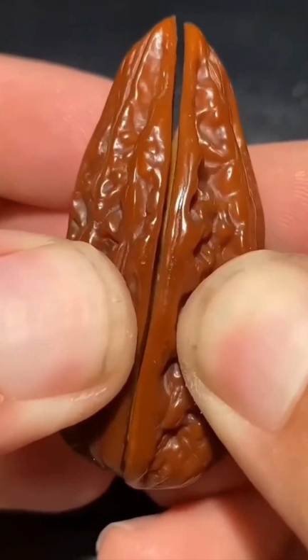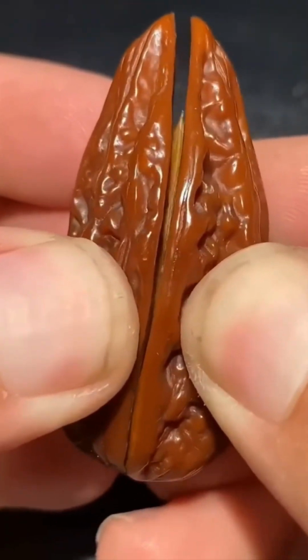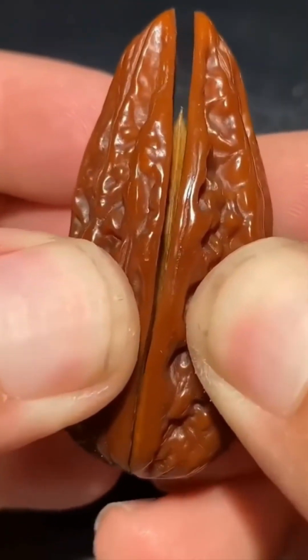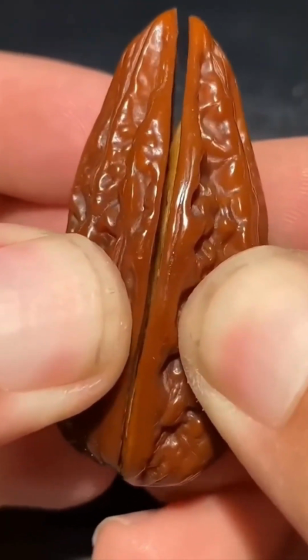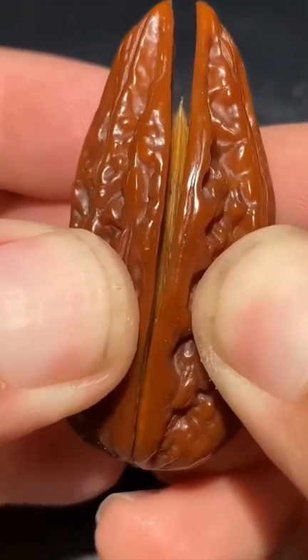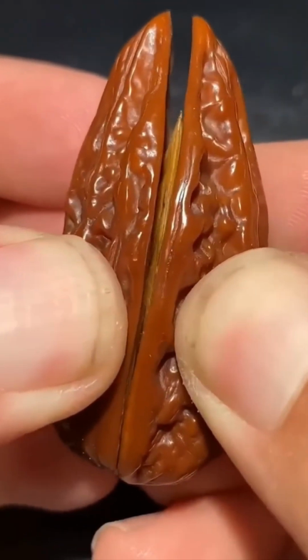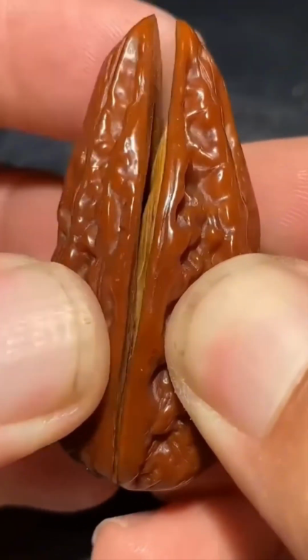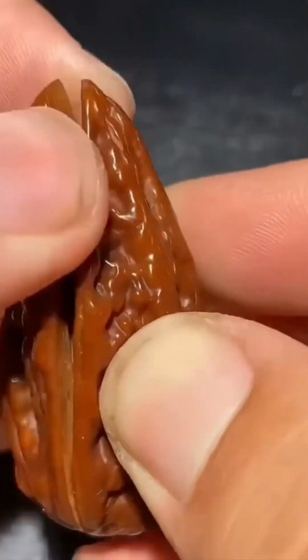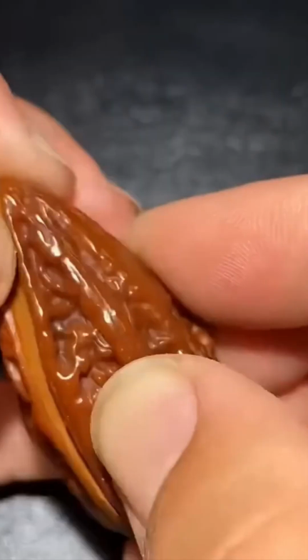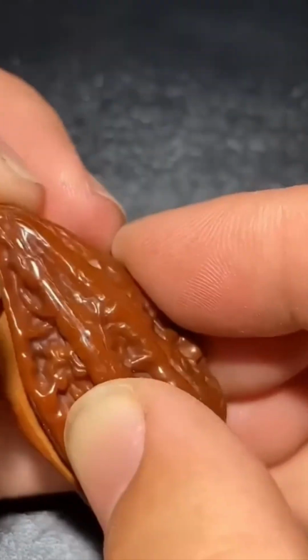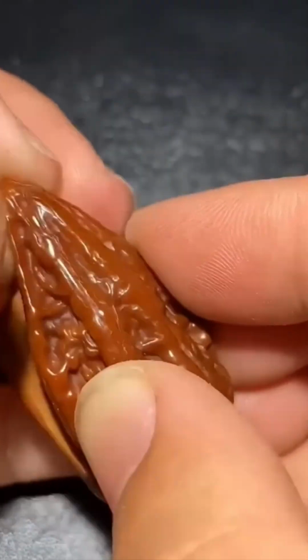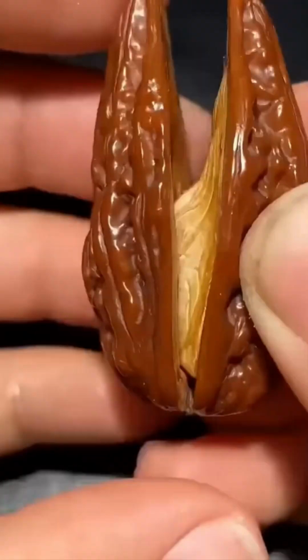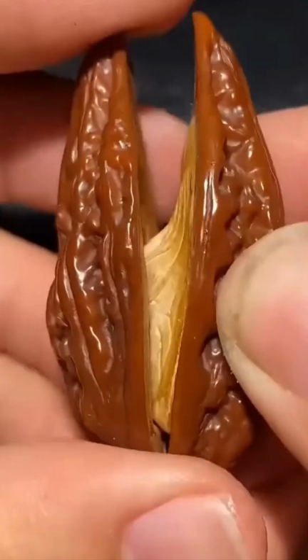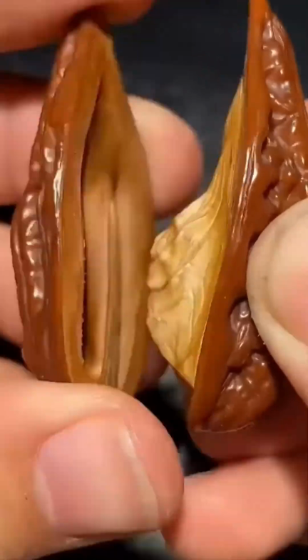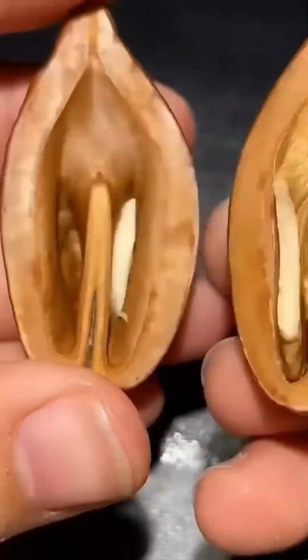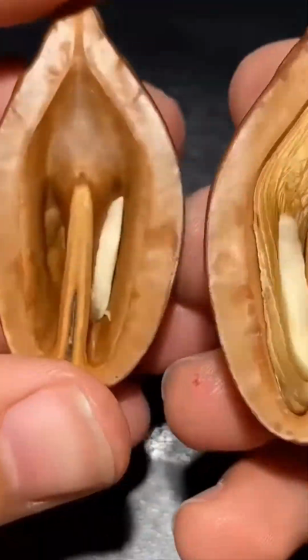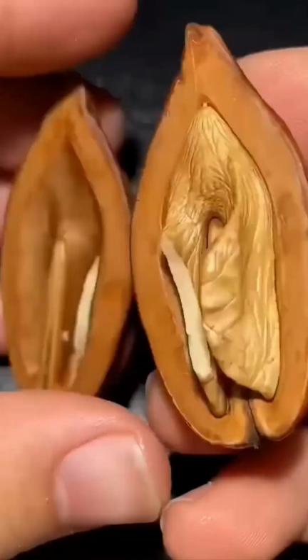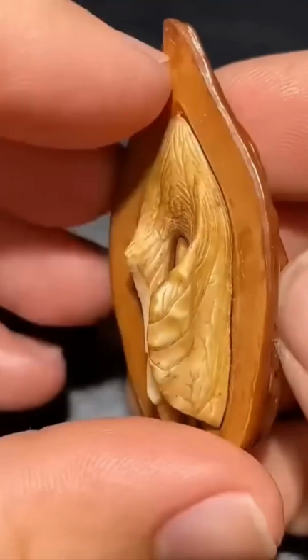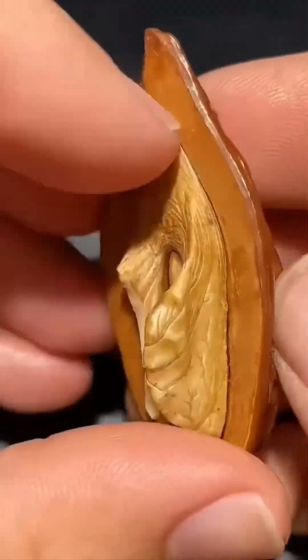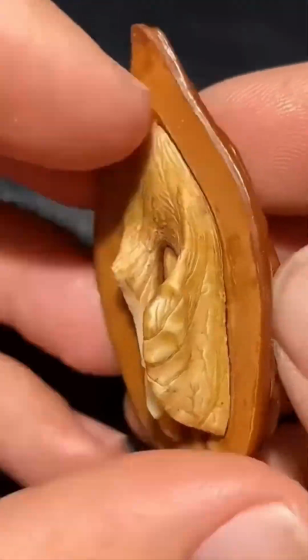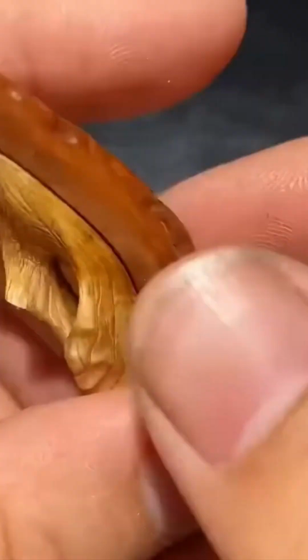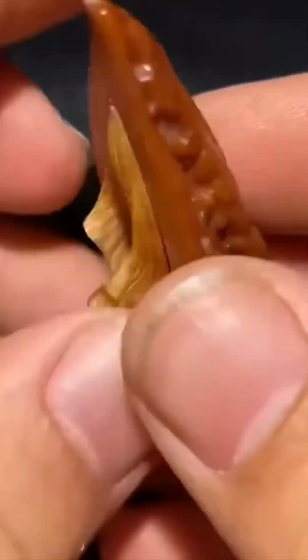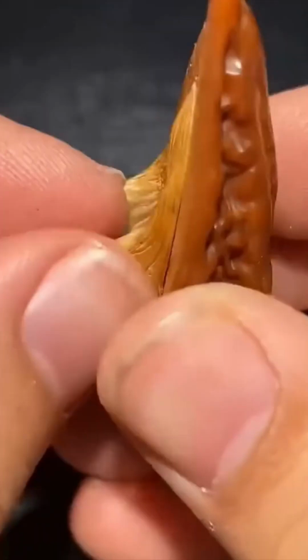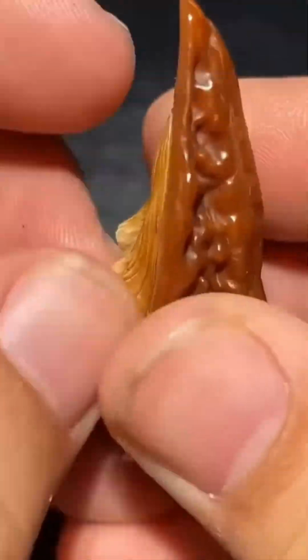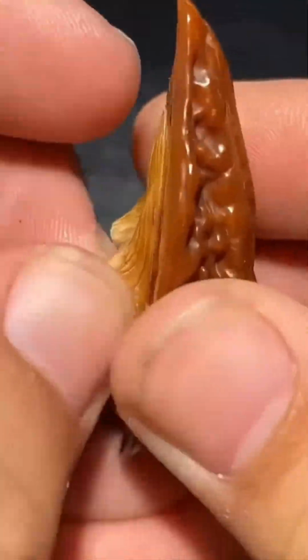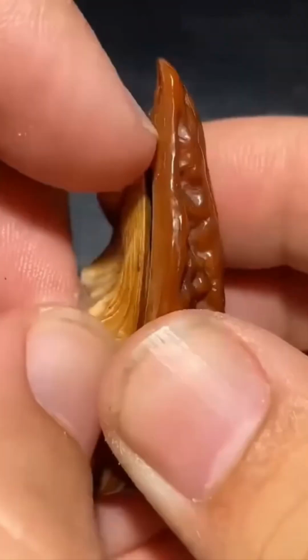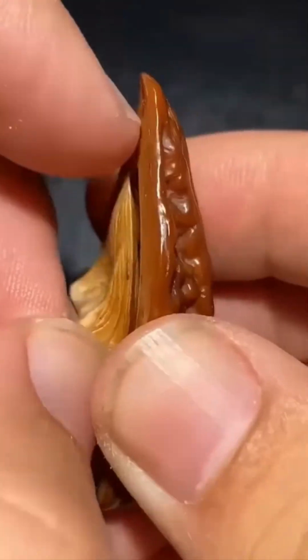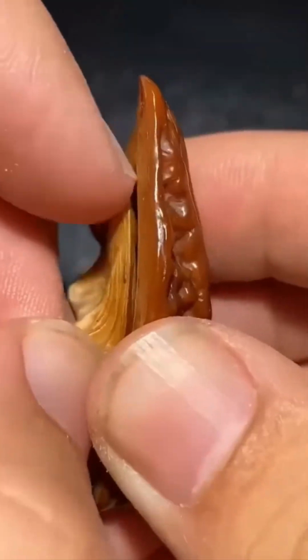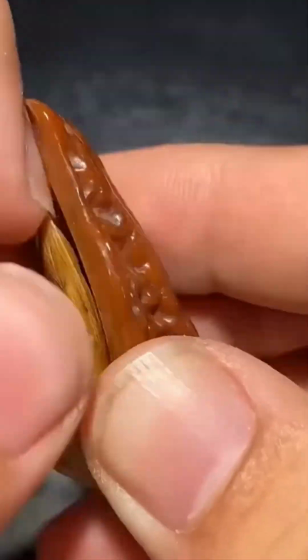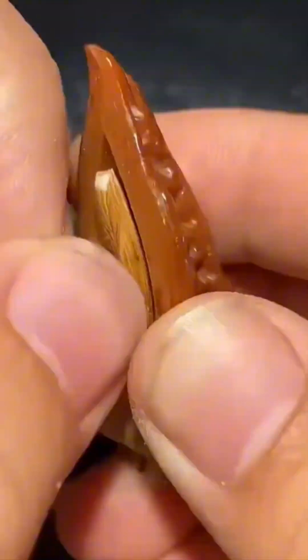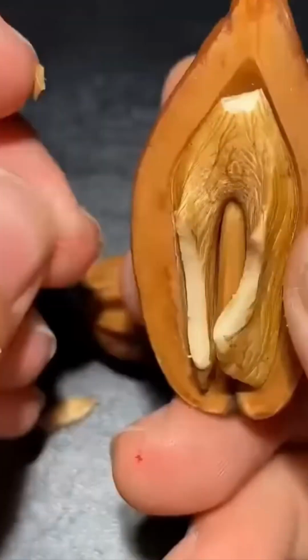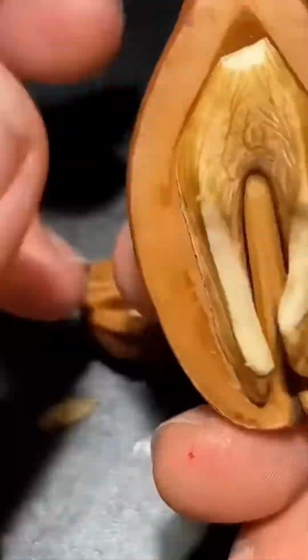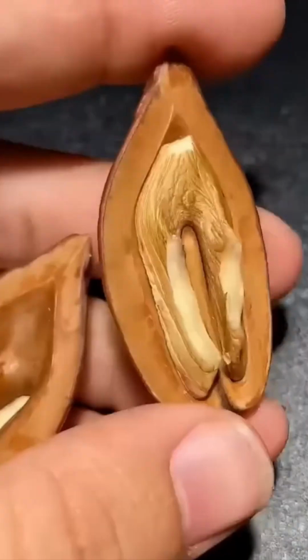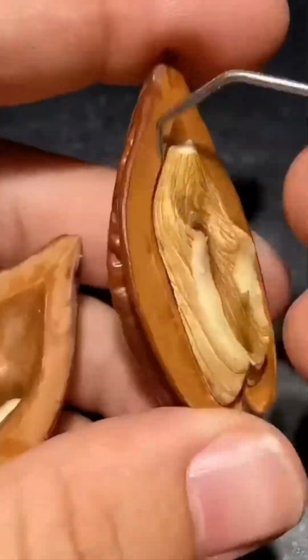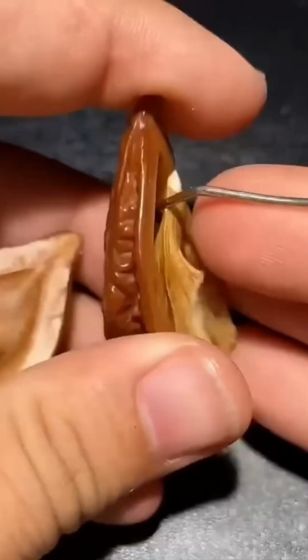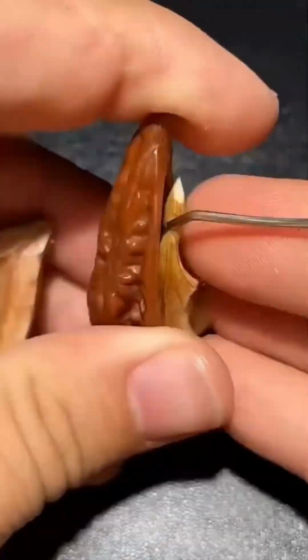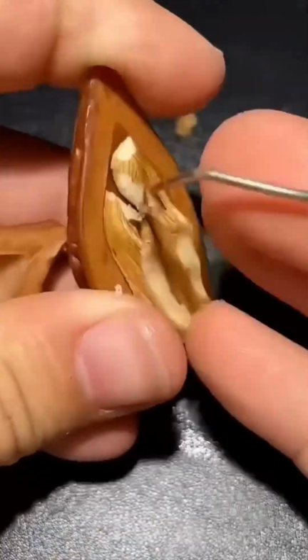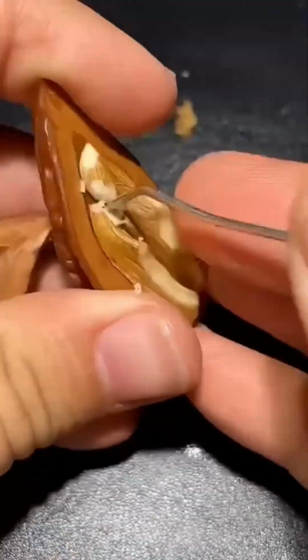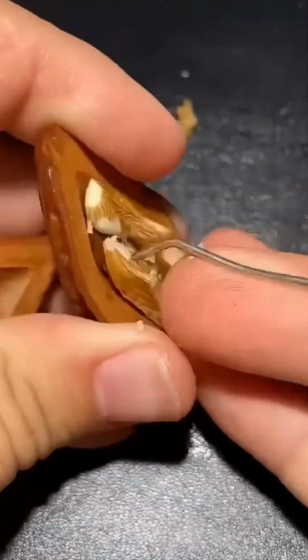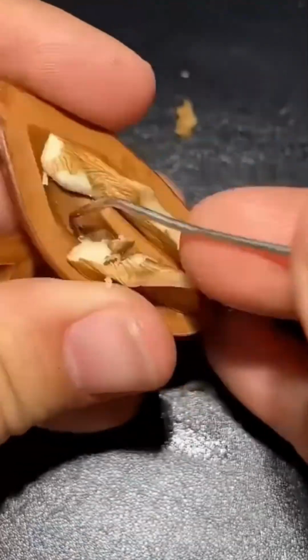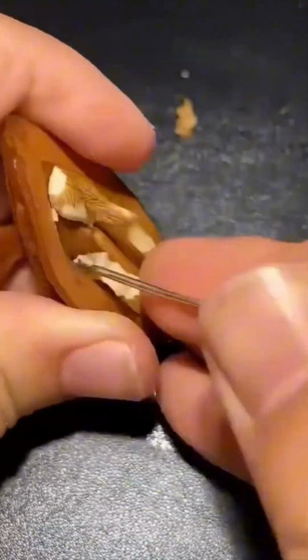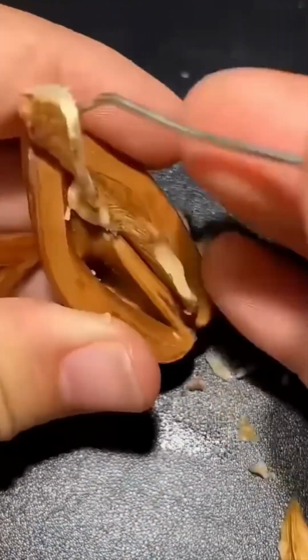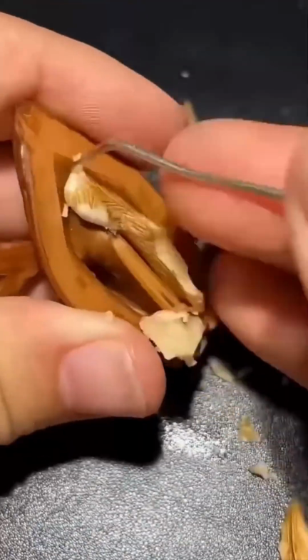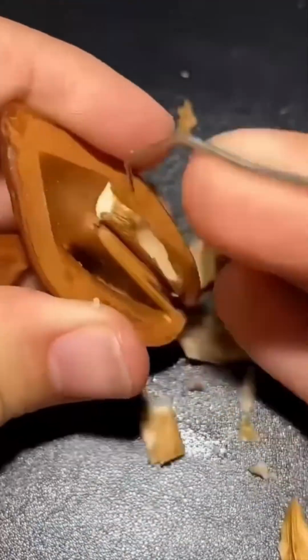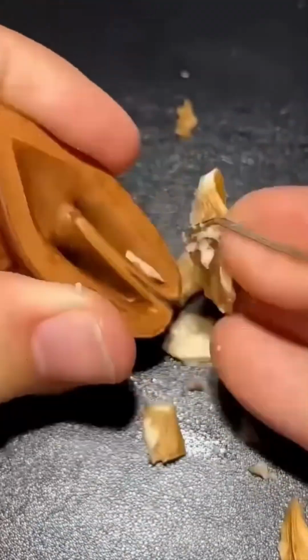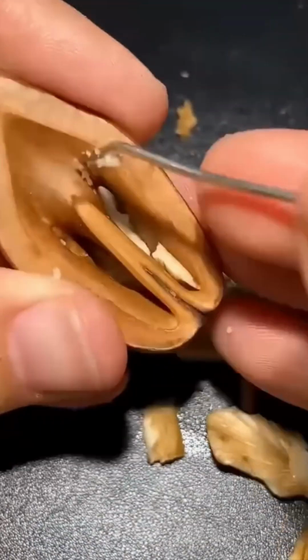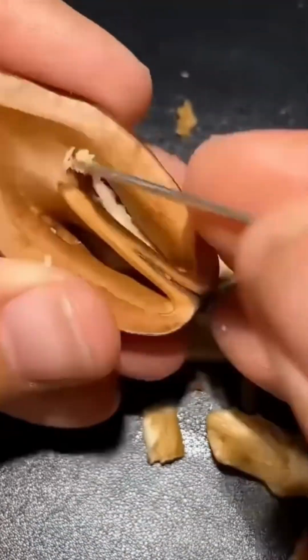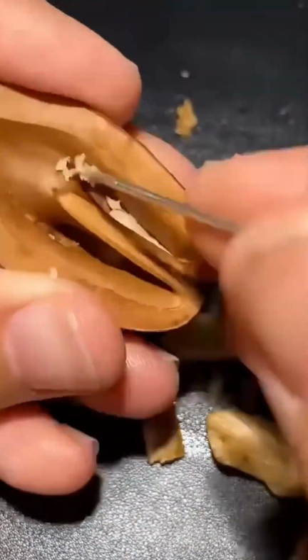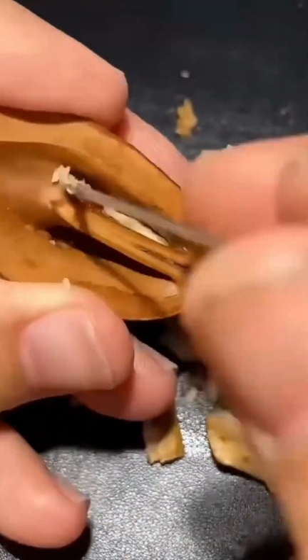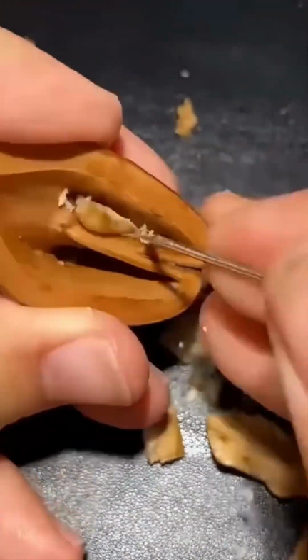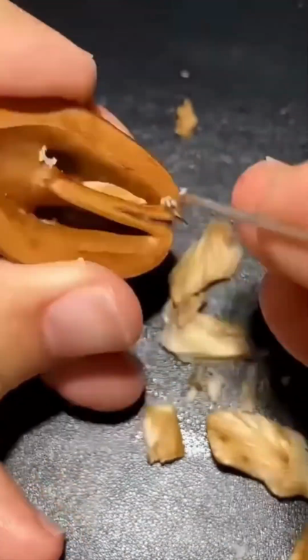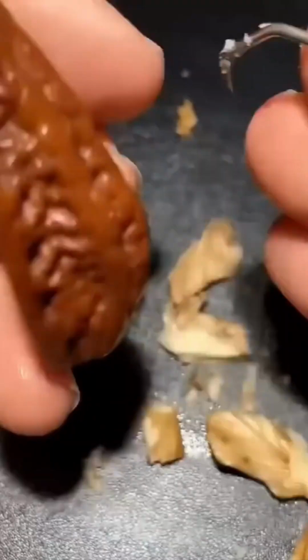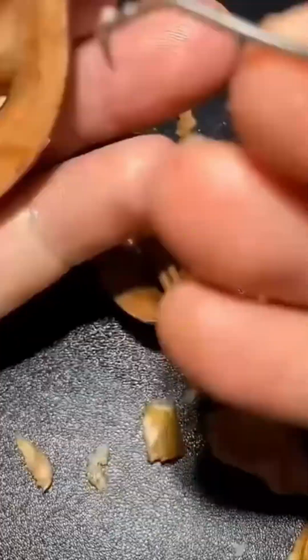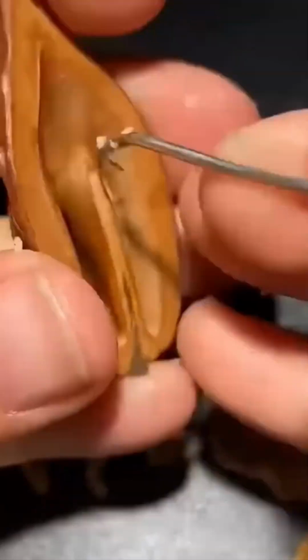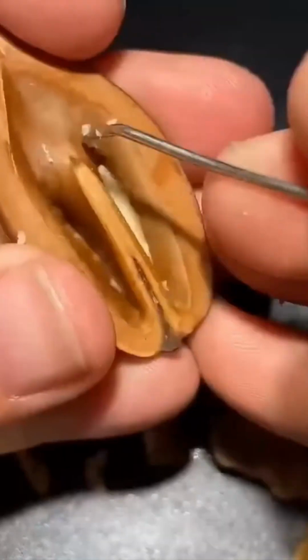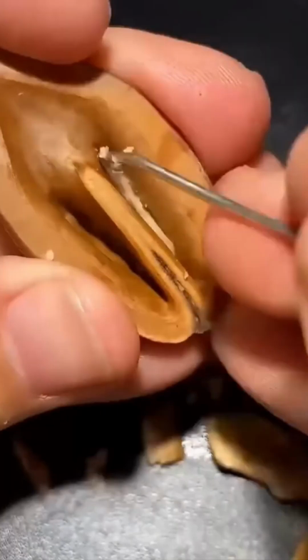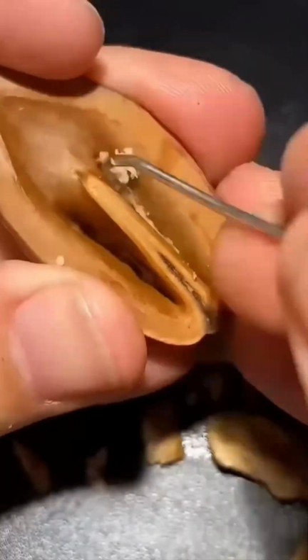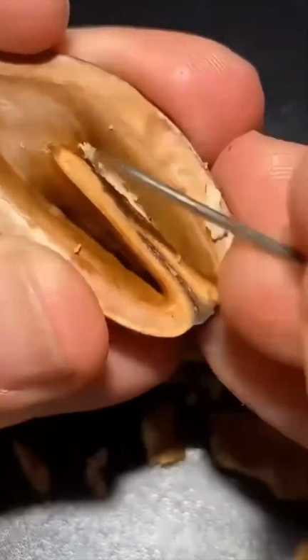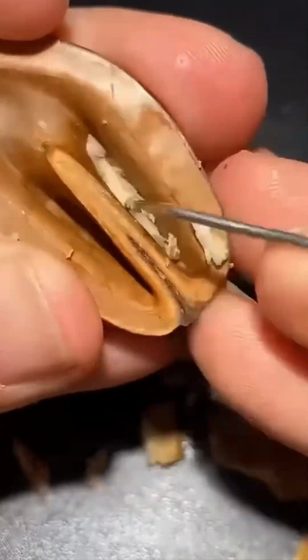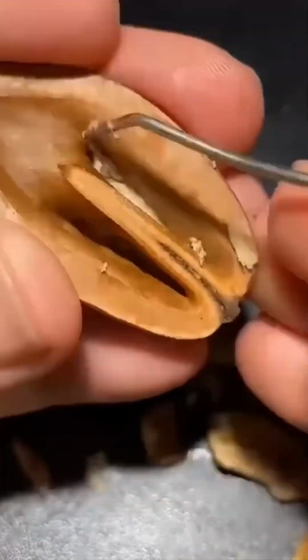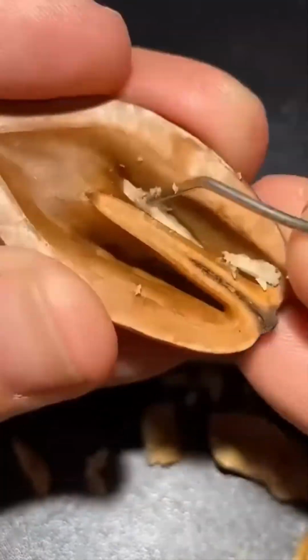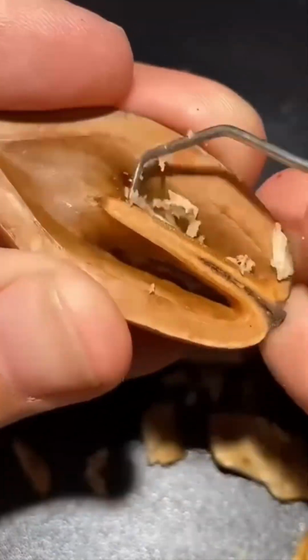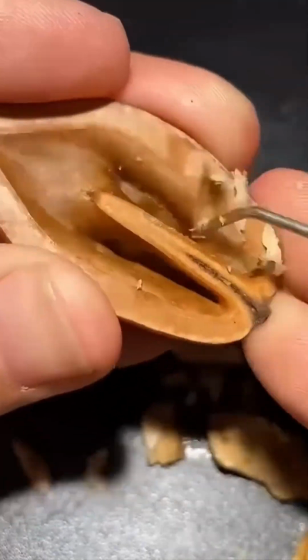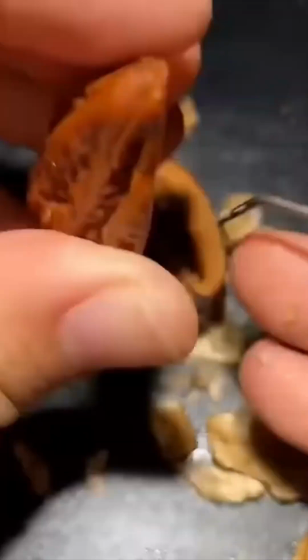Walnuts meet their match. The shell cracks with a satisfying pop, revealing the treasure within. It's nature's own lock and key system.